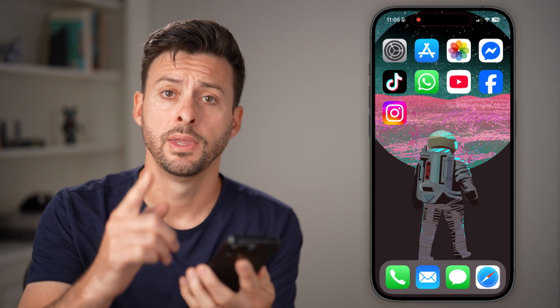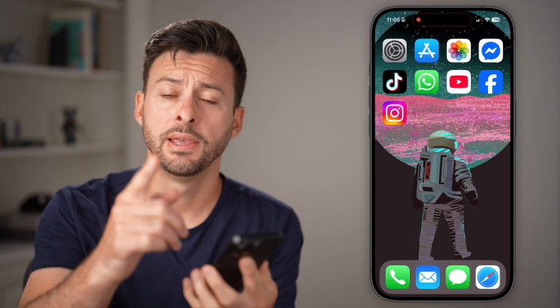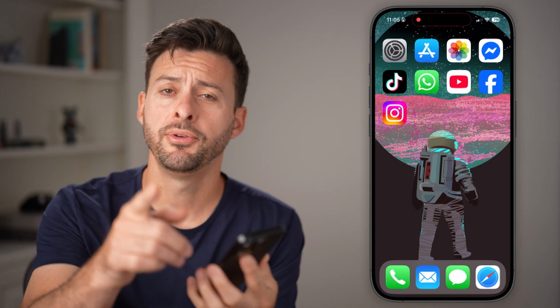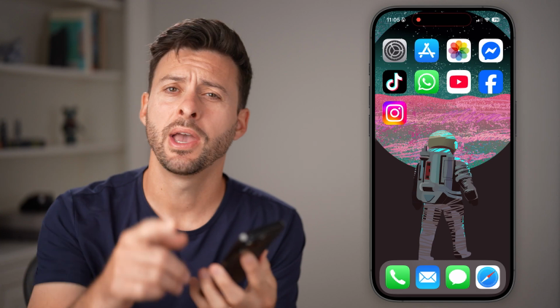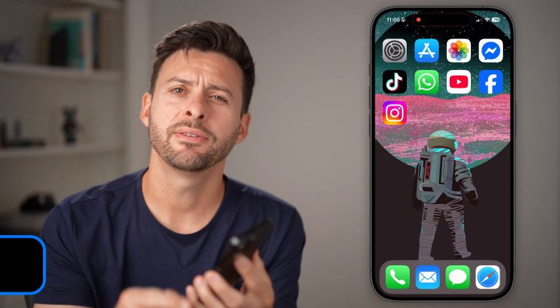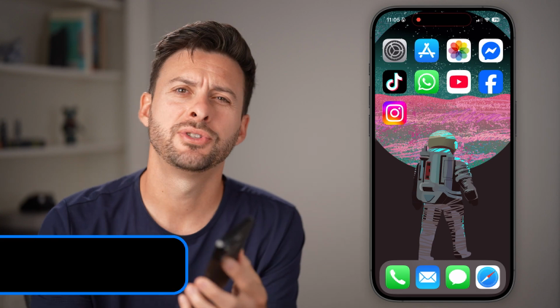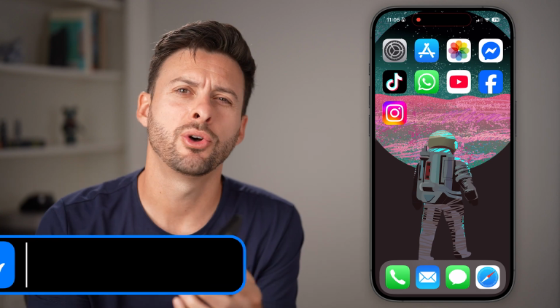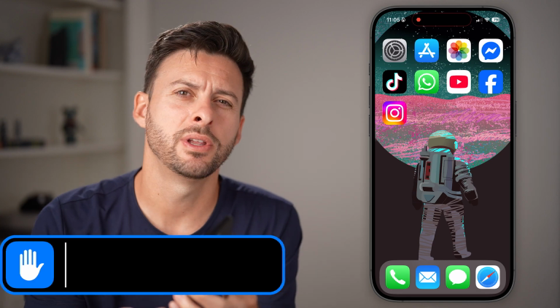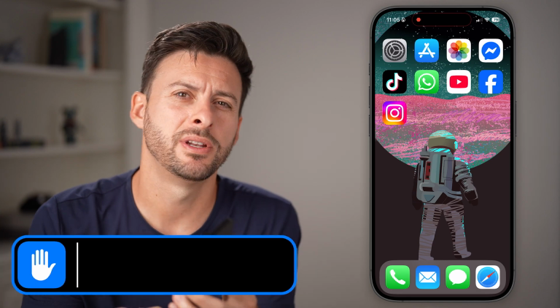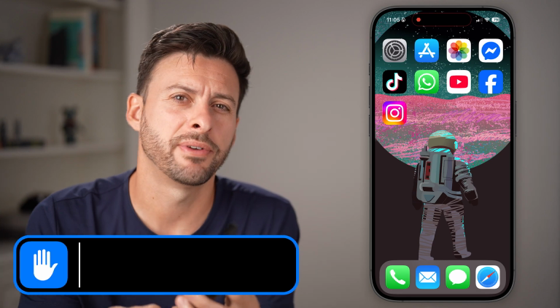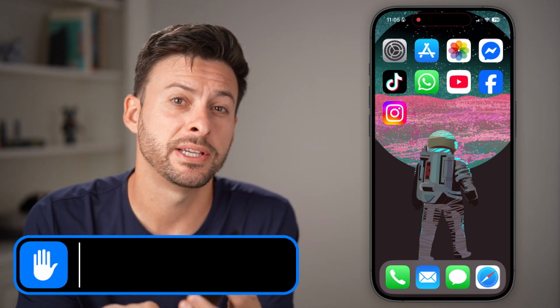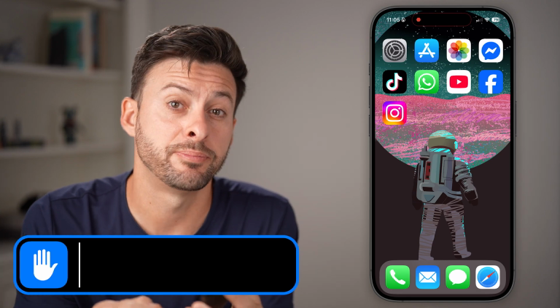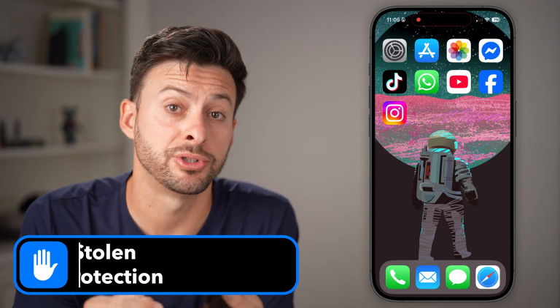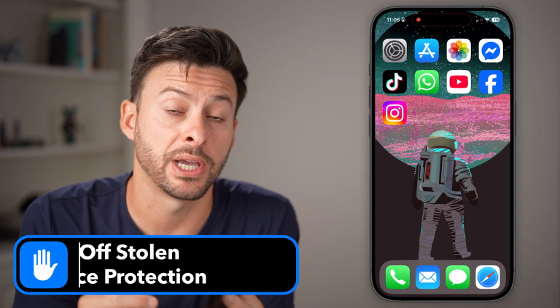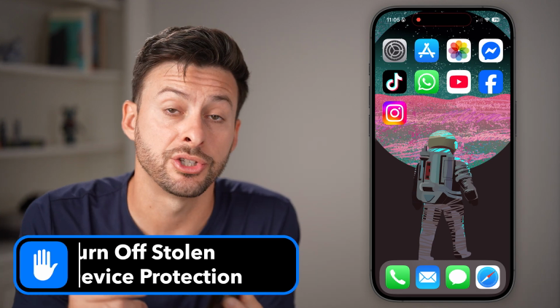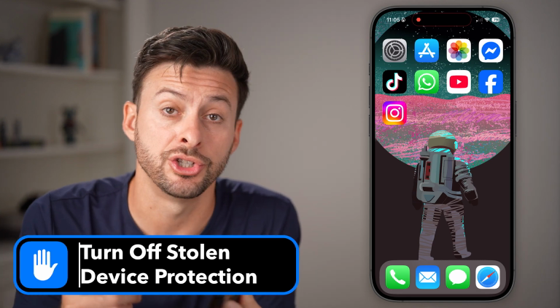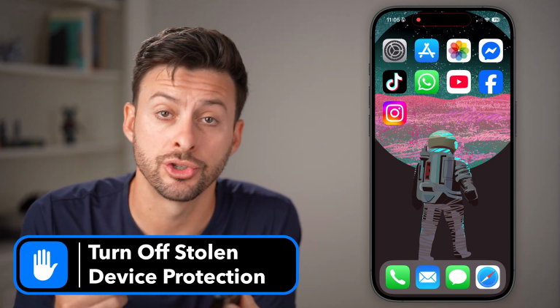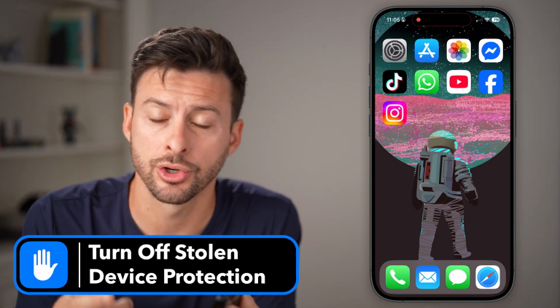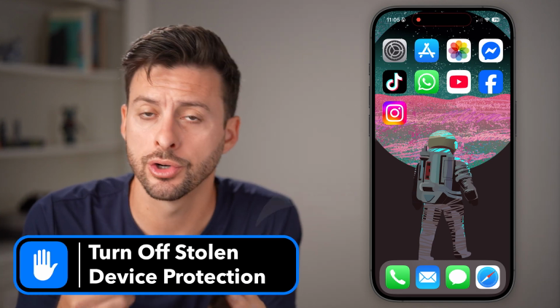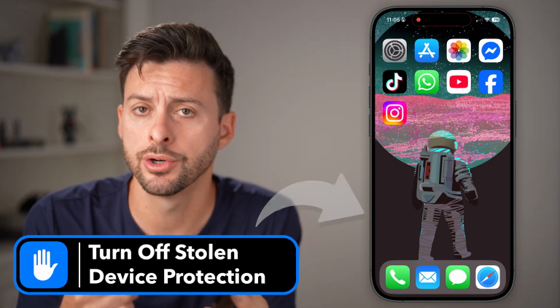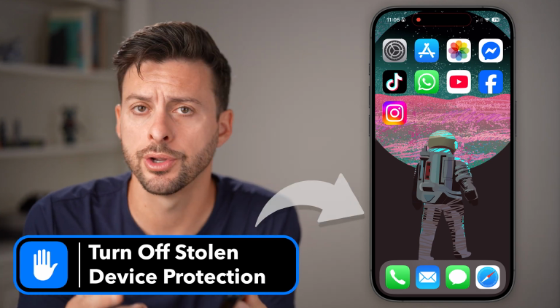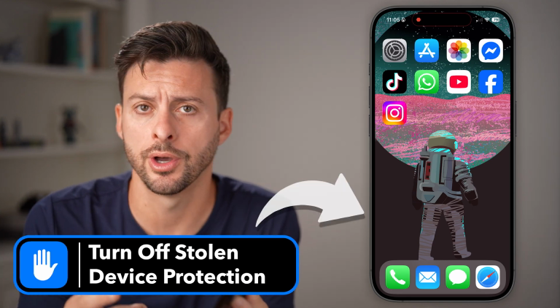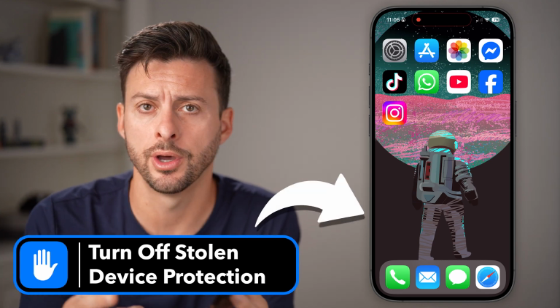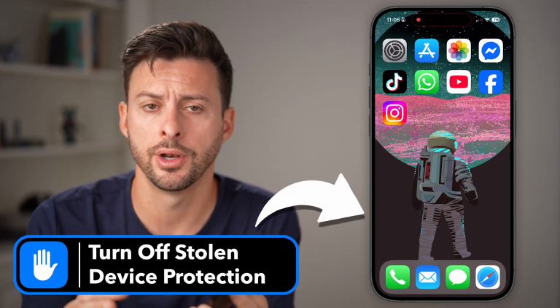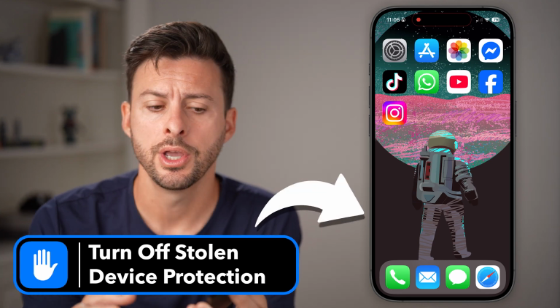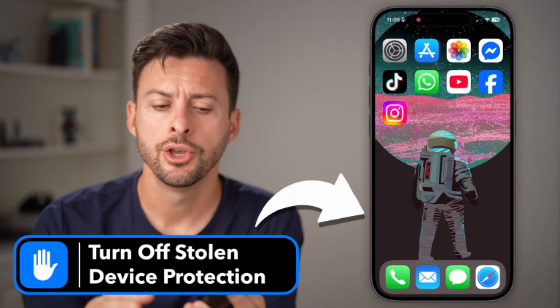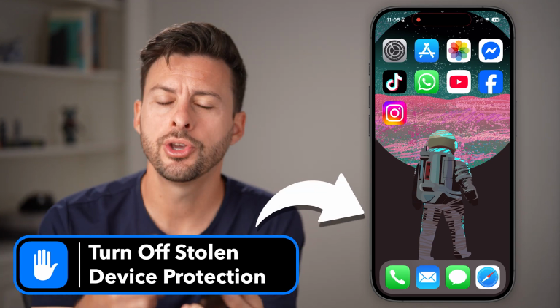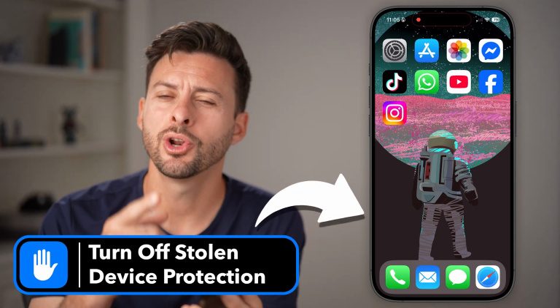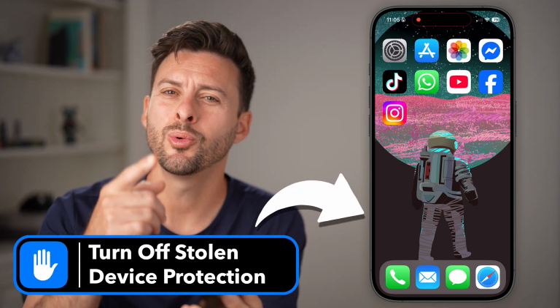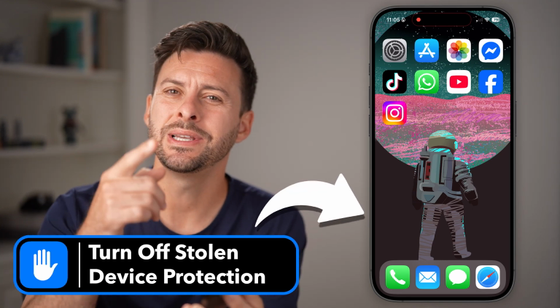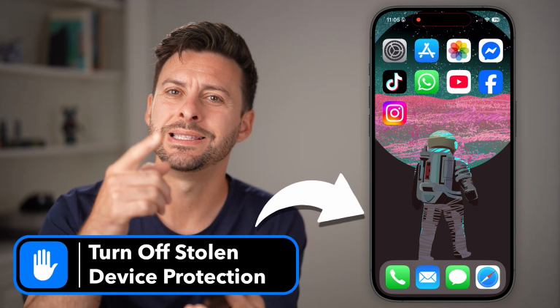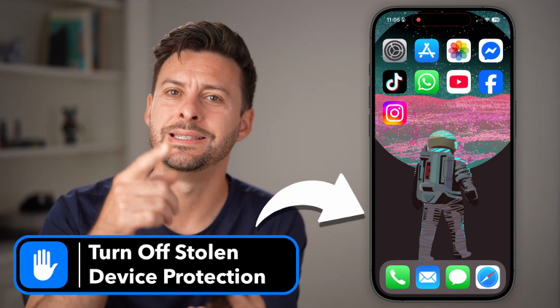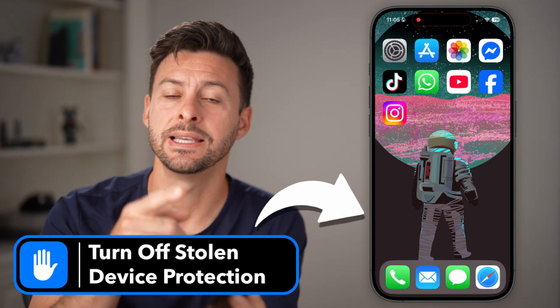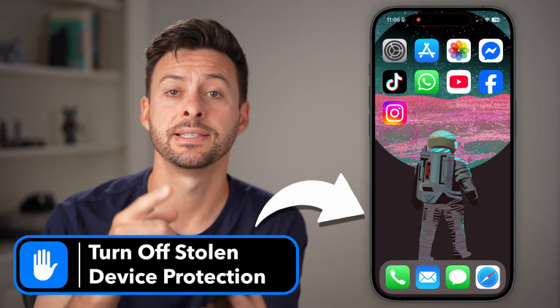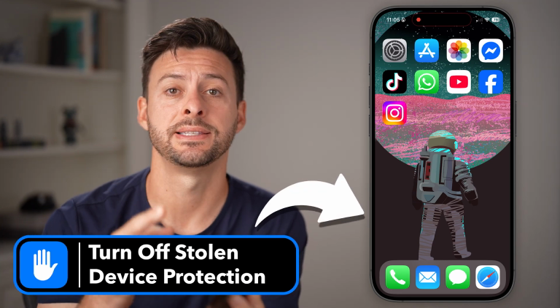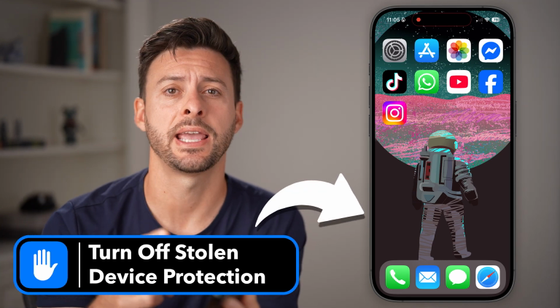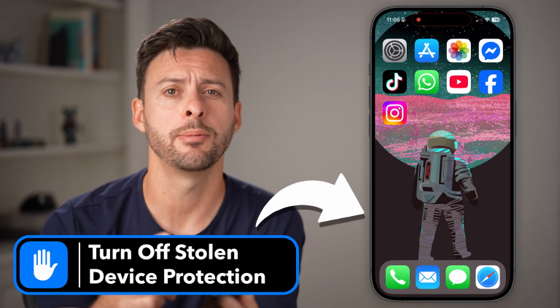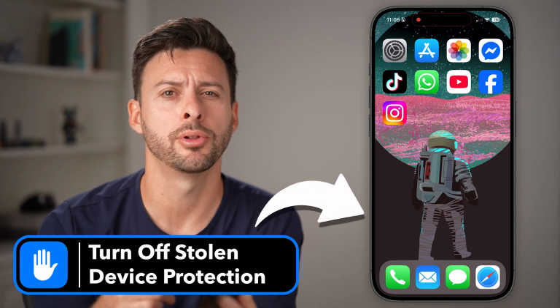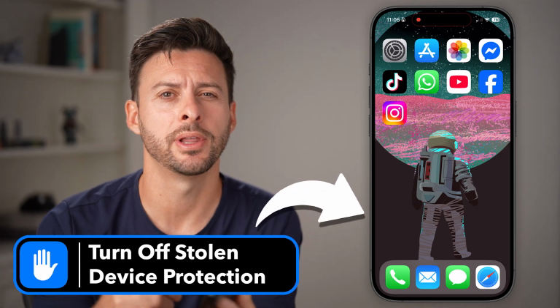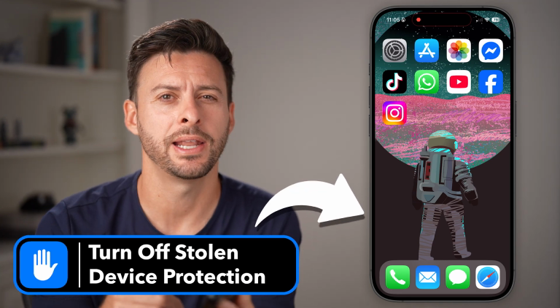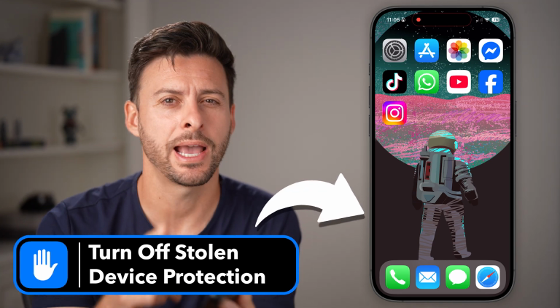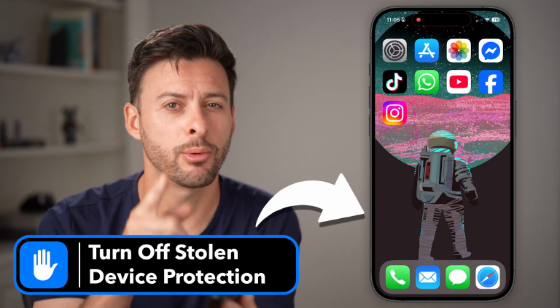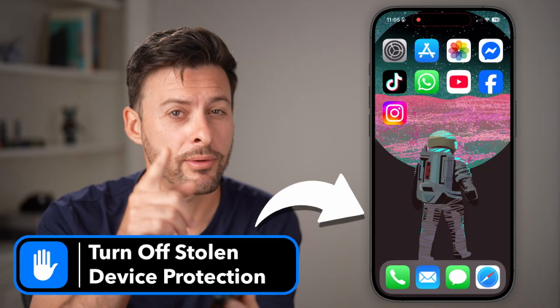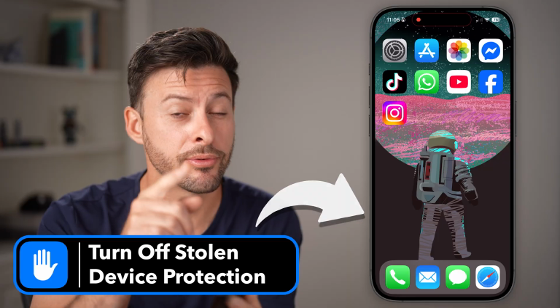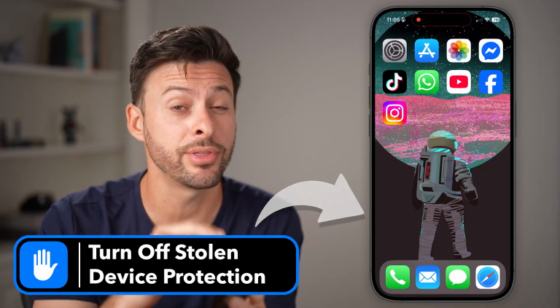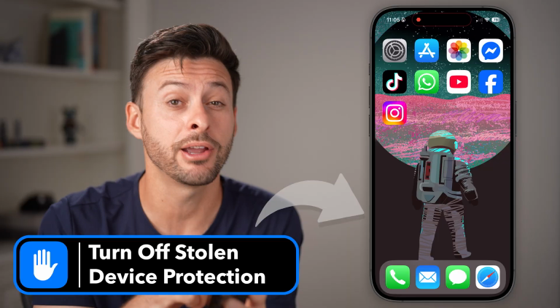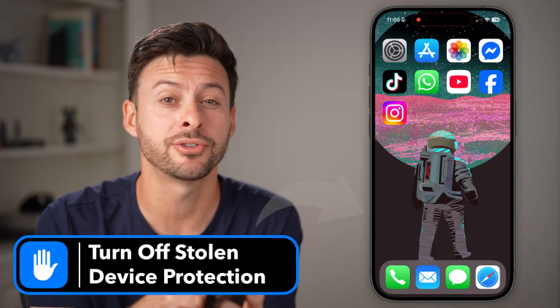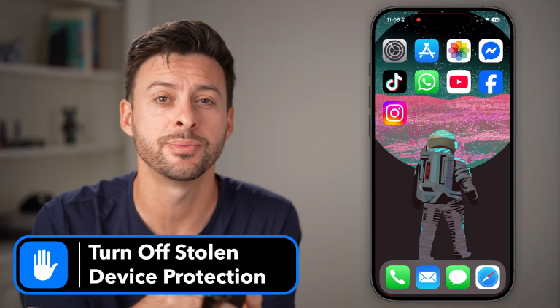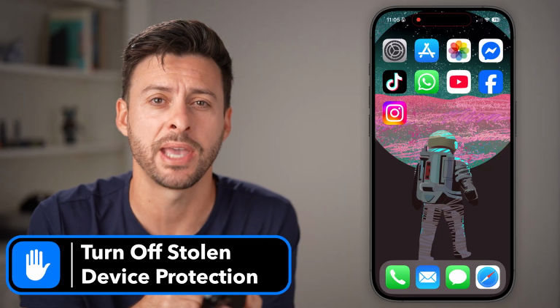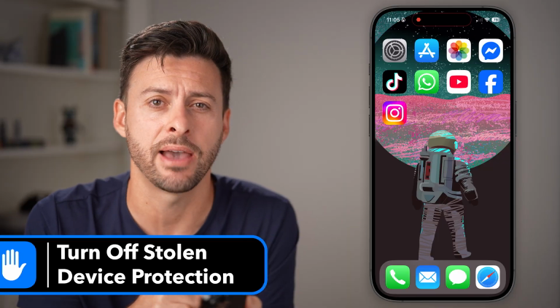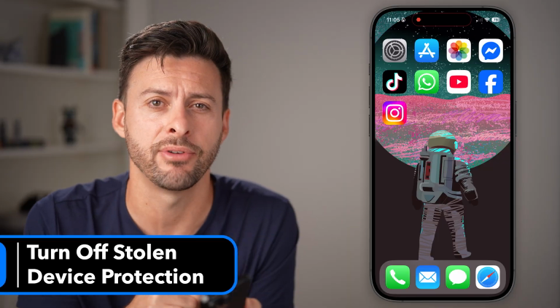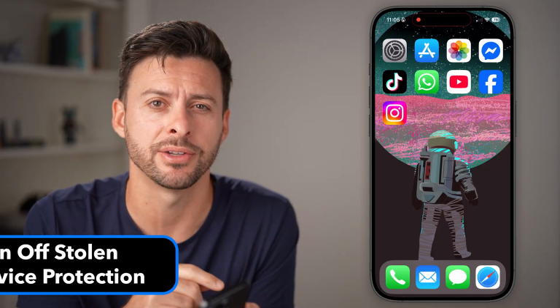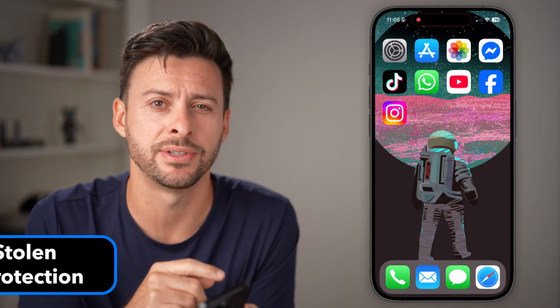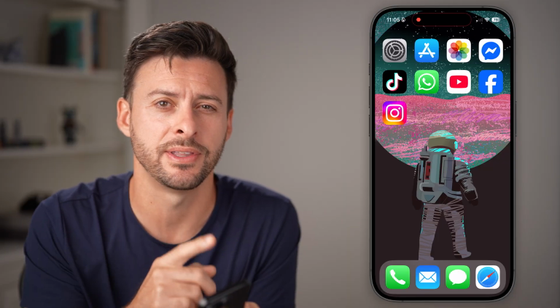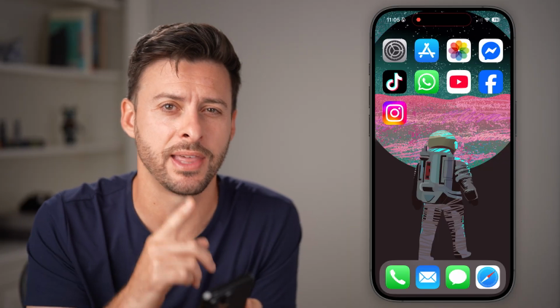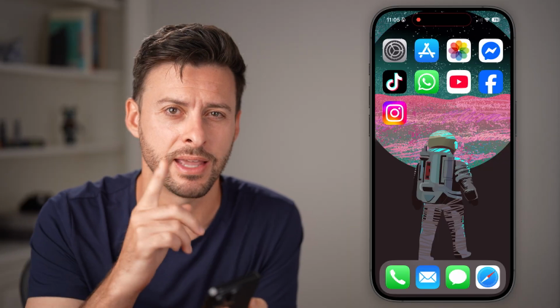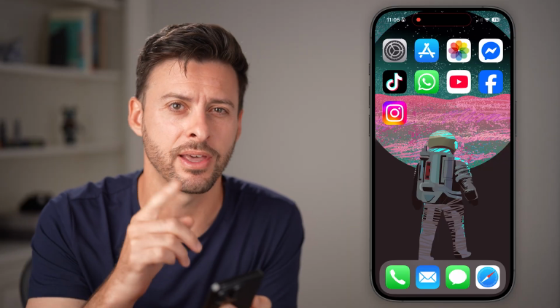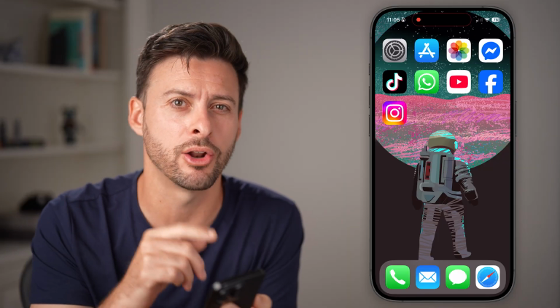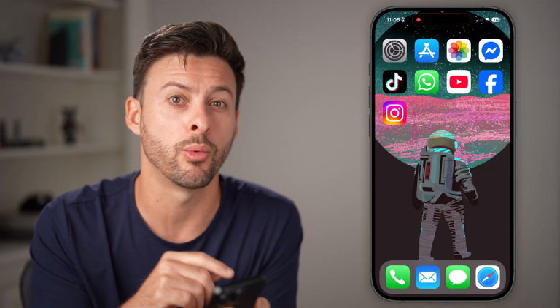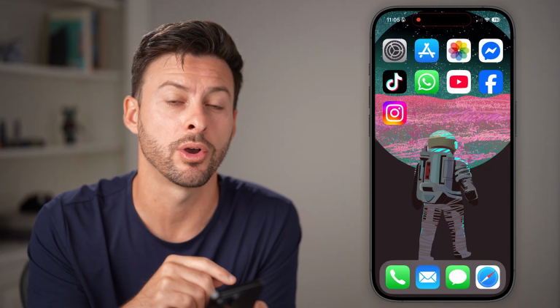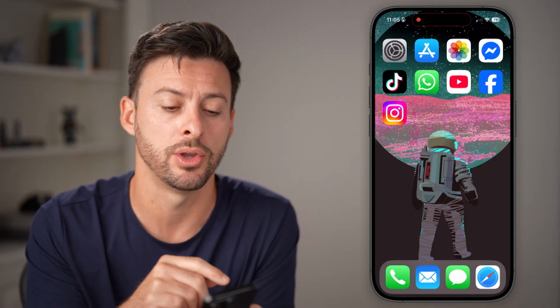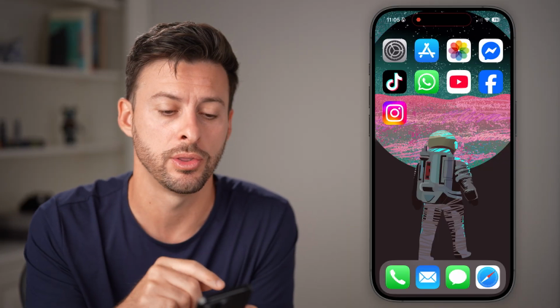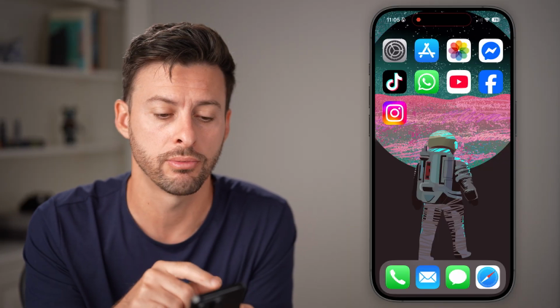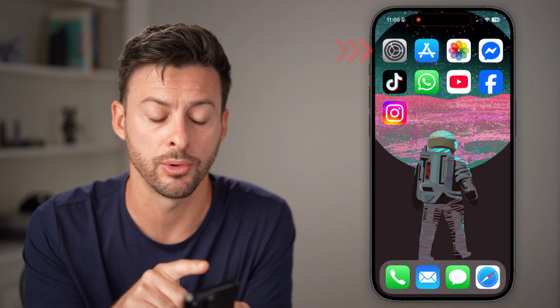If you have Stolen Device Protection turned on, you can always disable it. However, there are some caveats that we'll walk you through.